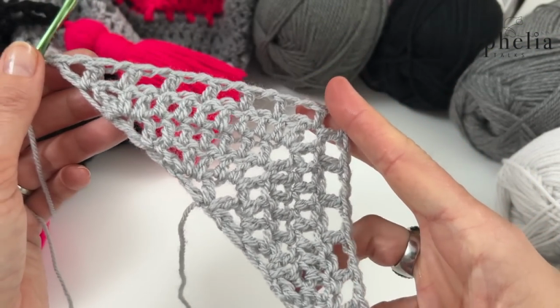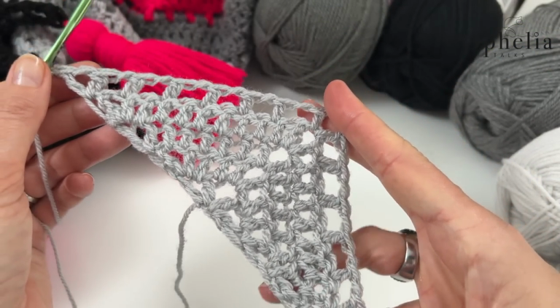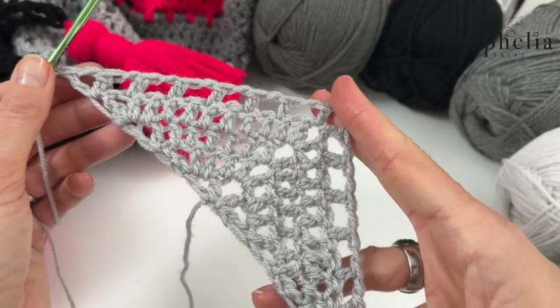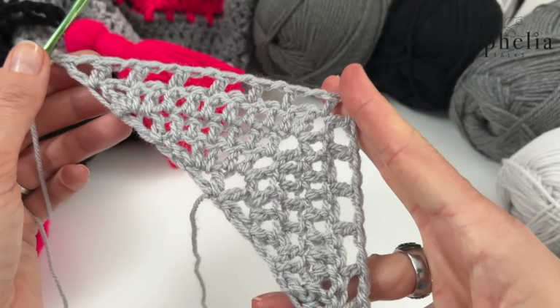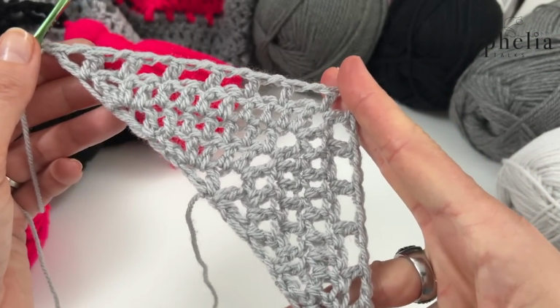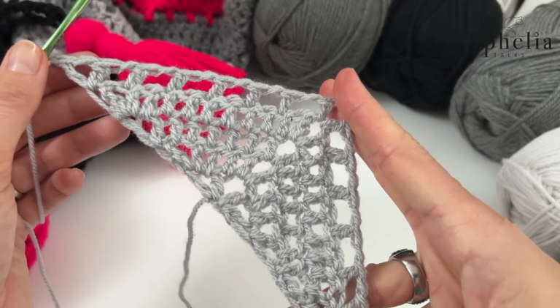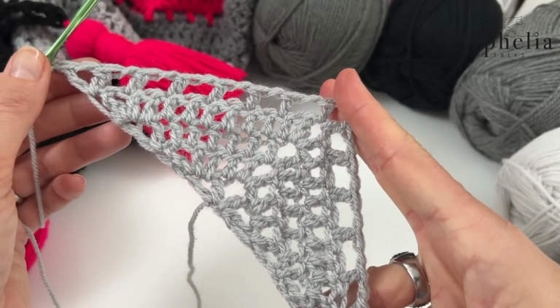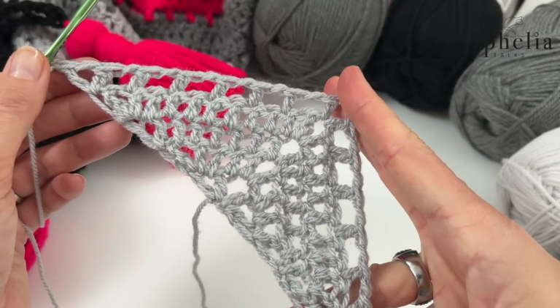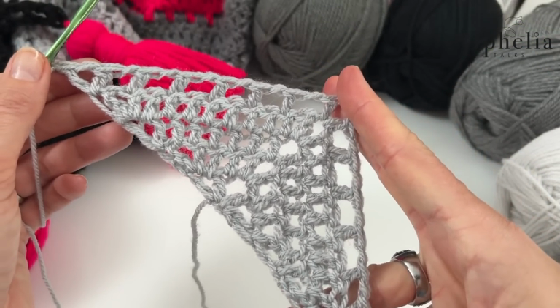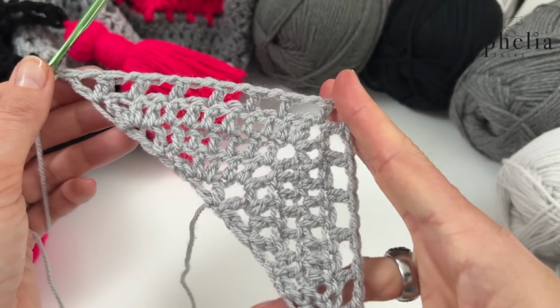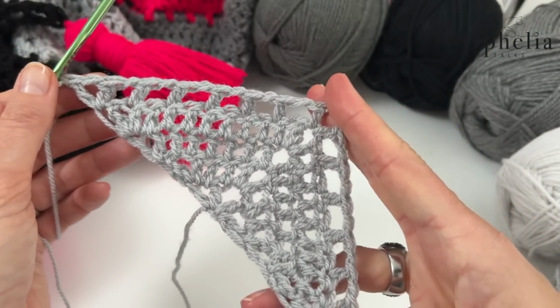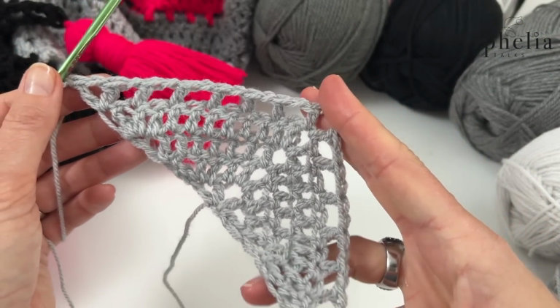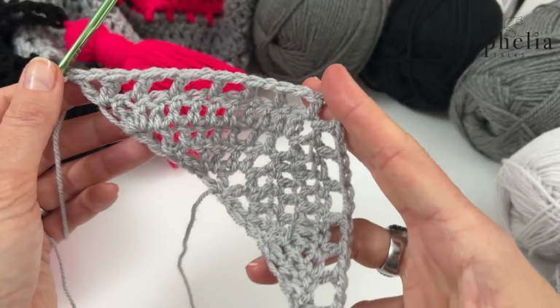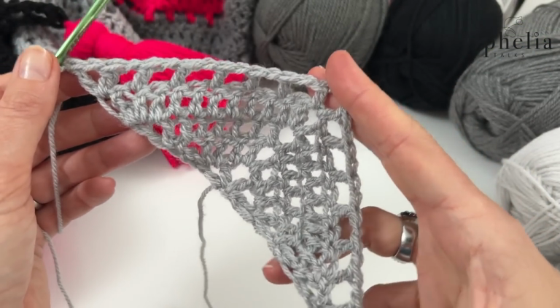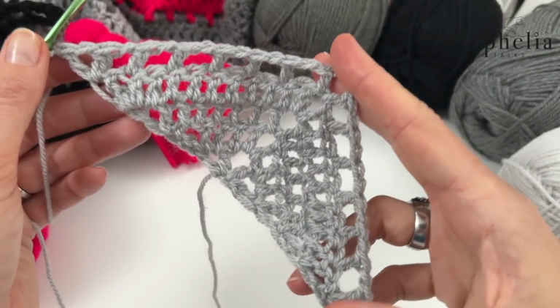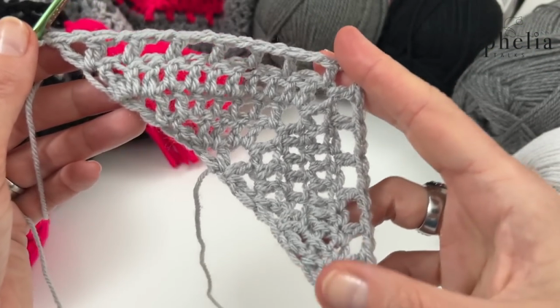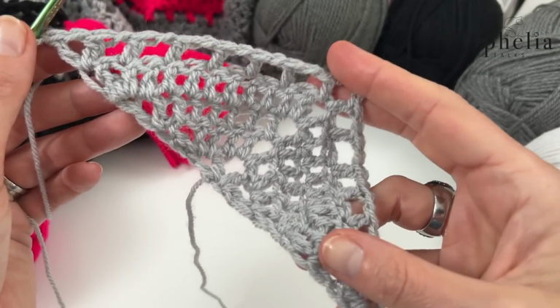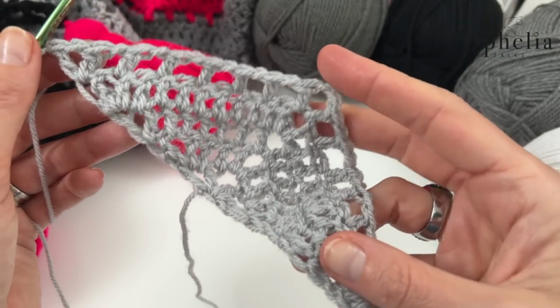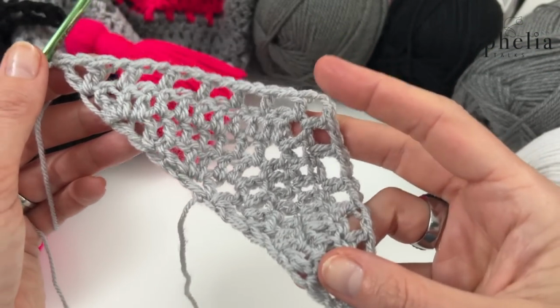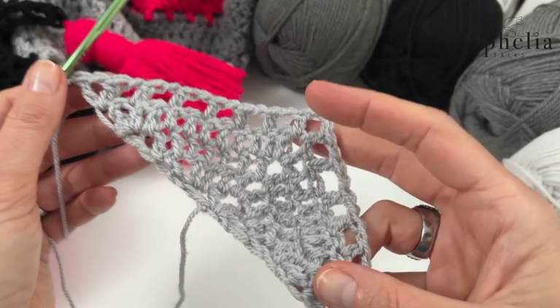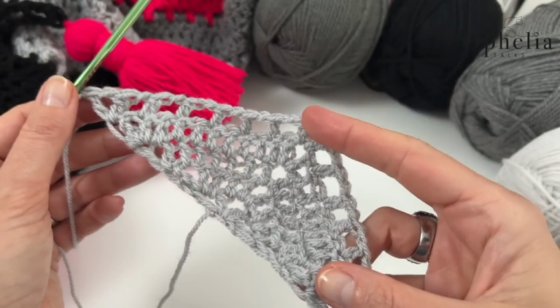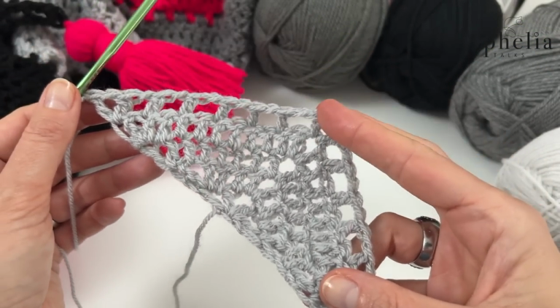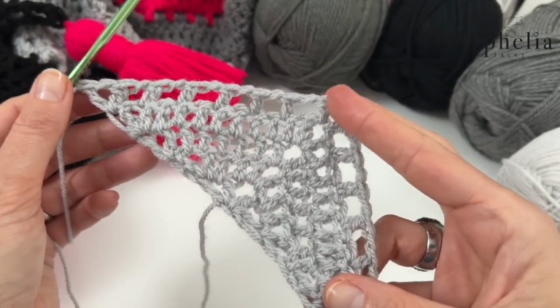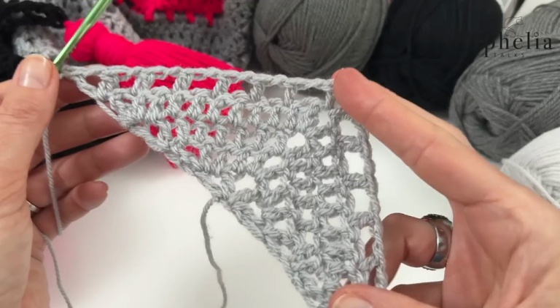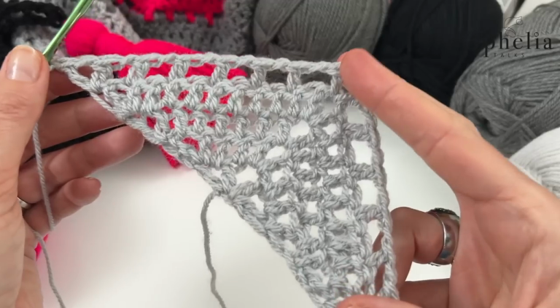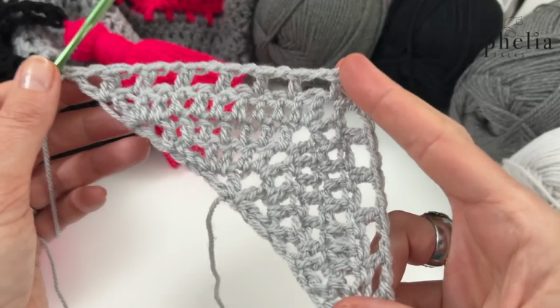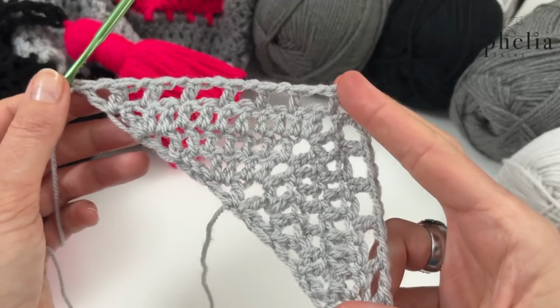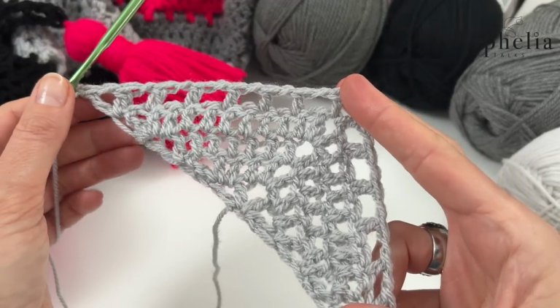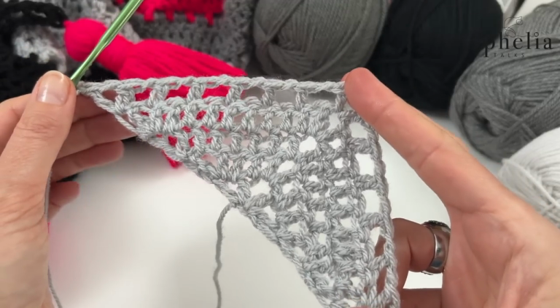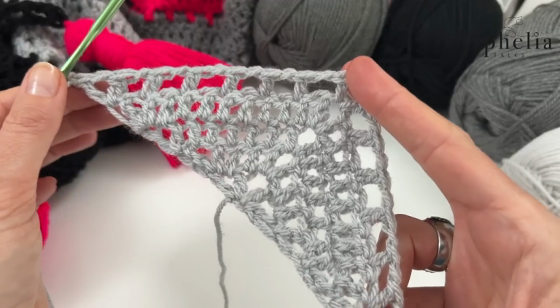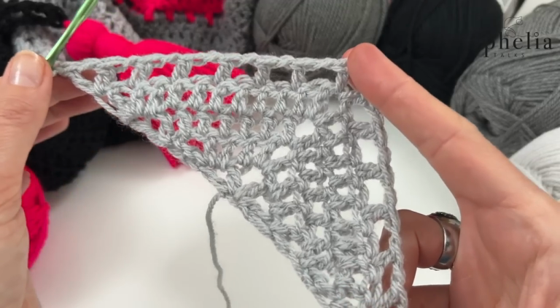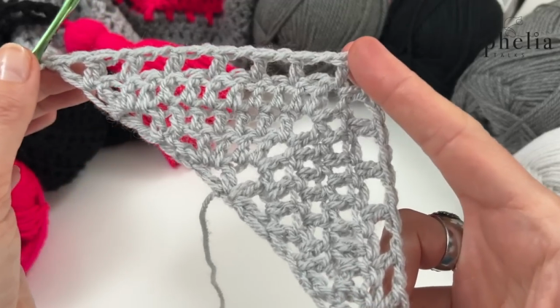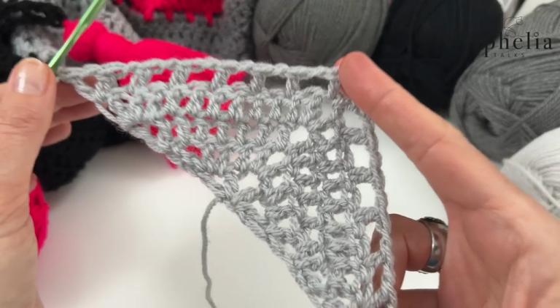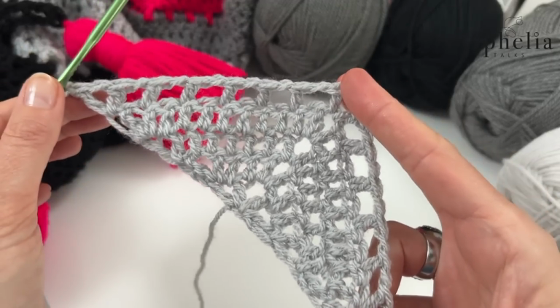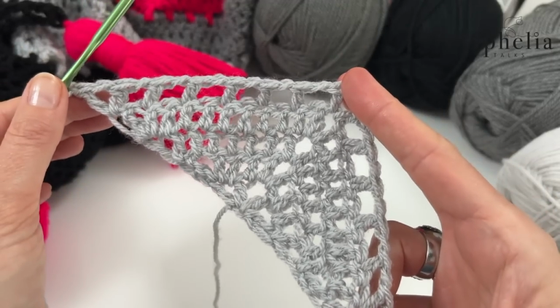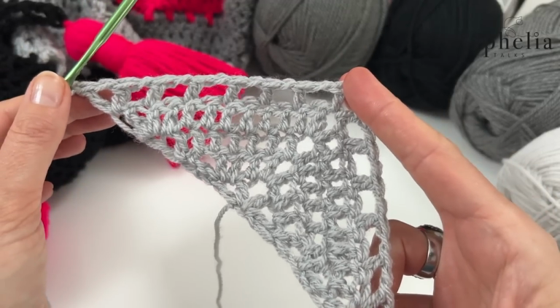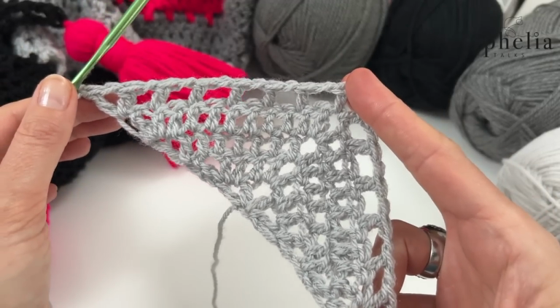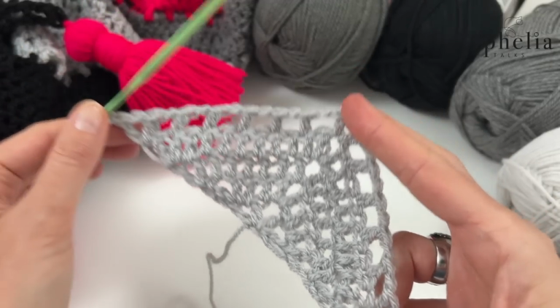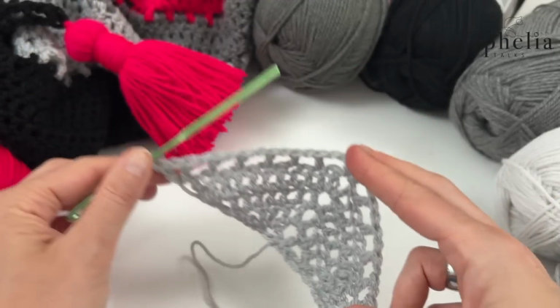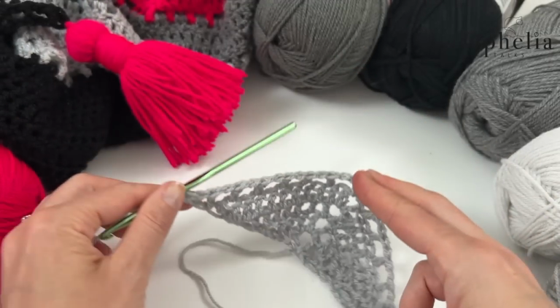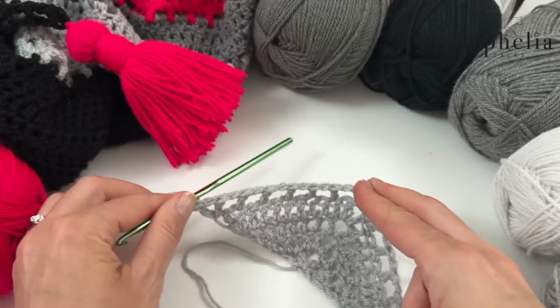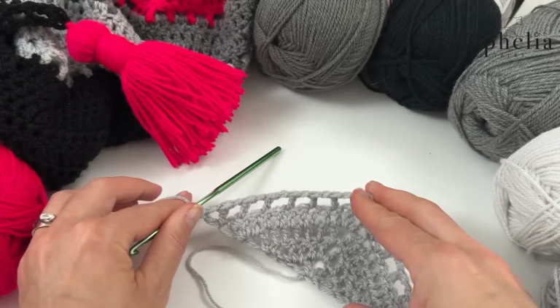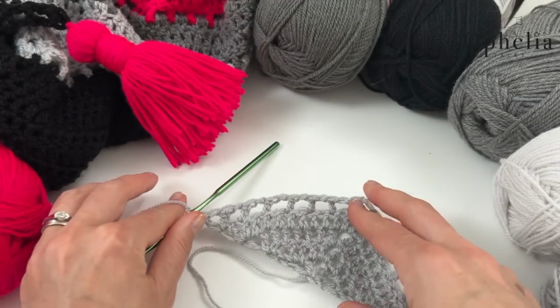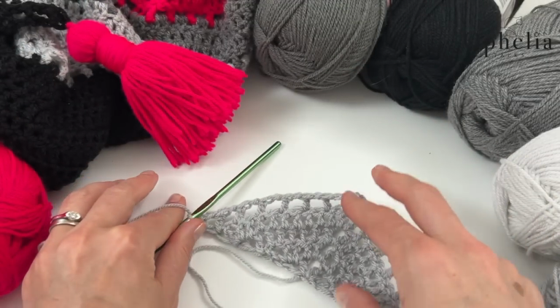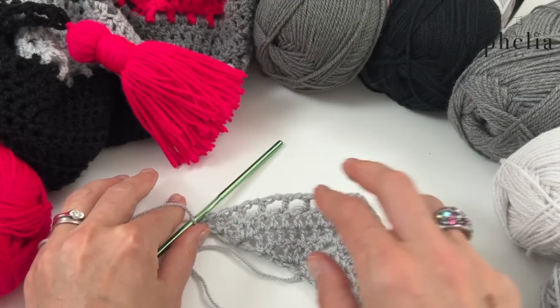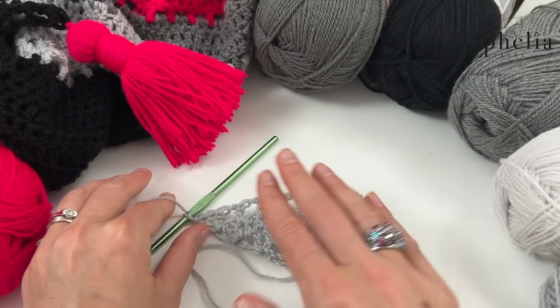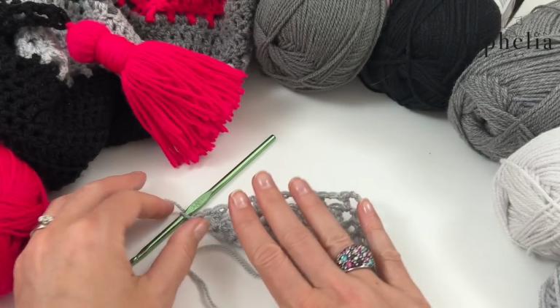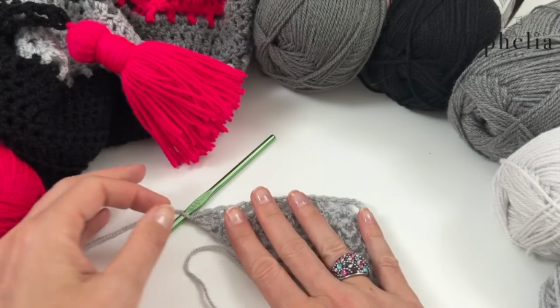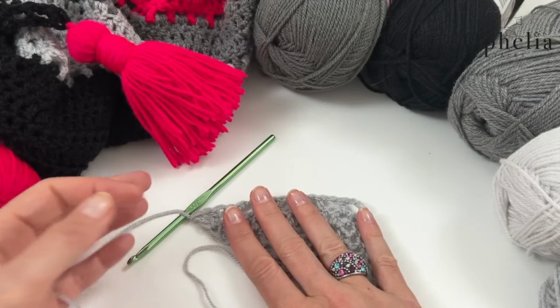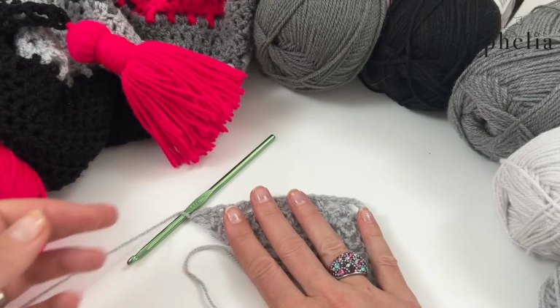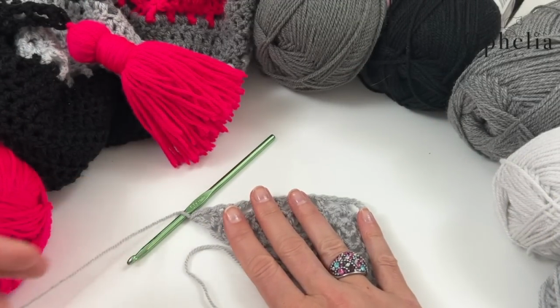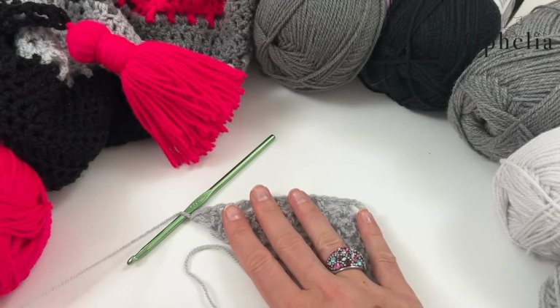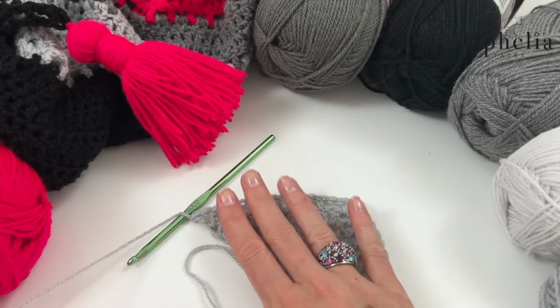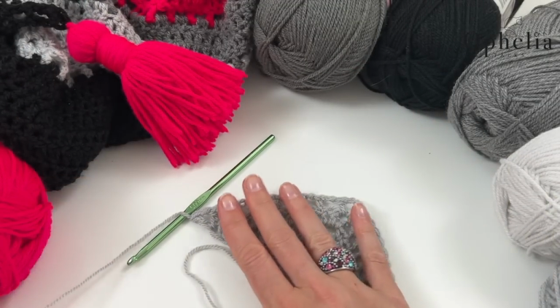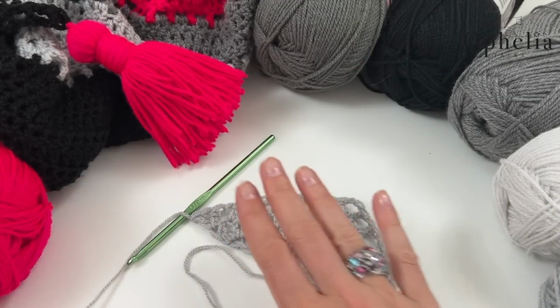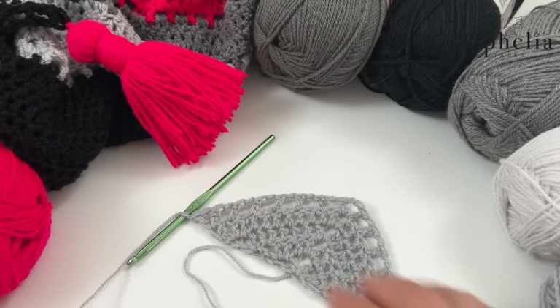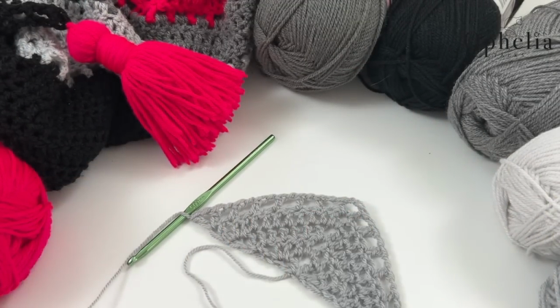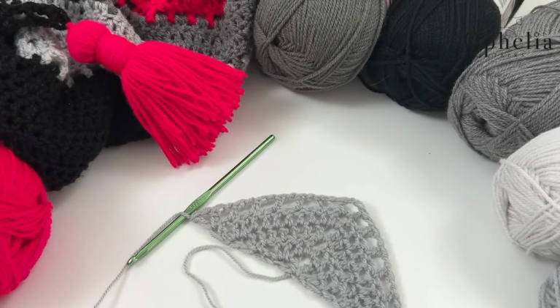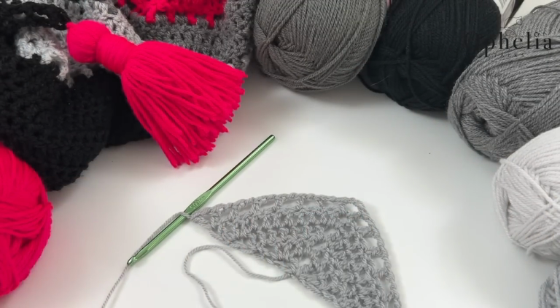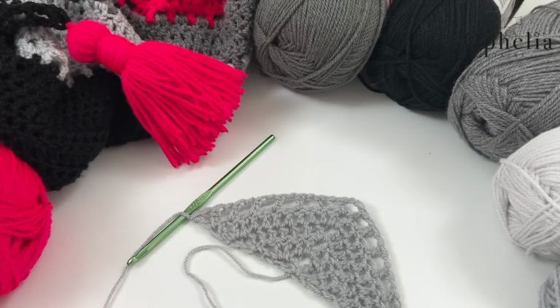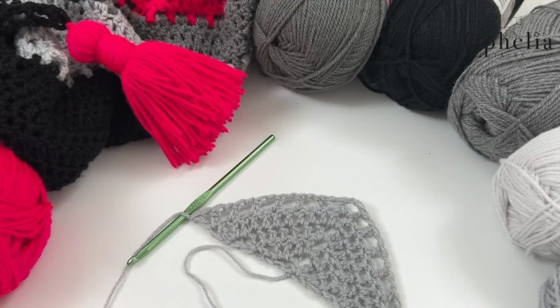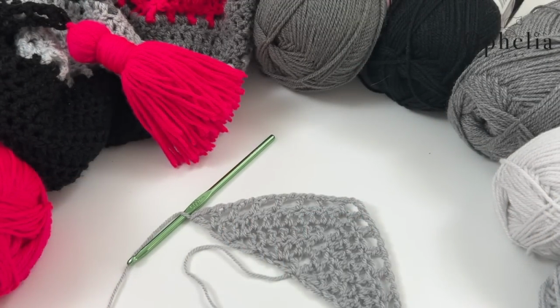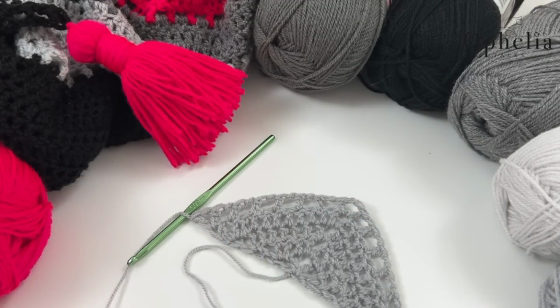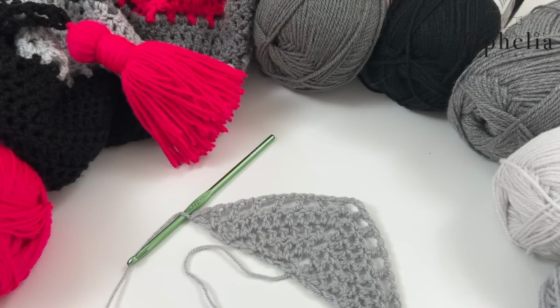Then chain one, skip one, double crochet in the next one — the same thing on the other side as well. Each row you will notice you get more and more double crochets, and each time you do this boxes row you will get more and more boxes. At the chain space, chain one, skip the chain space, then do the usual double crochet, chain one, double crochet into that last stitch. So this is the end of this color — you end the color on a boxes row.